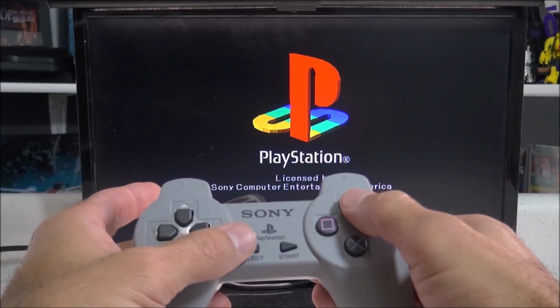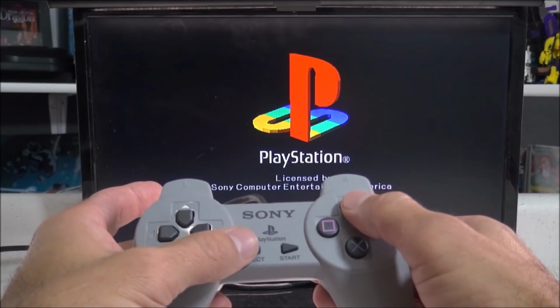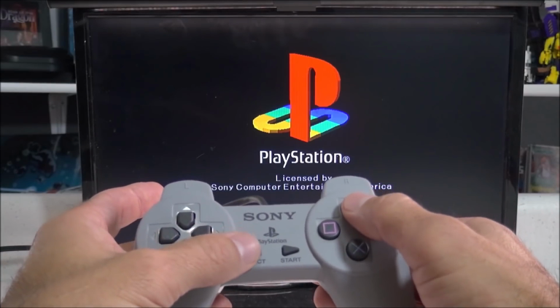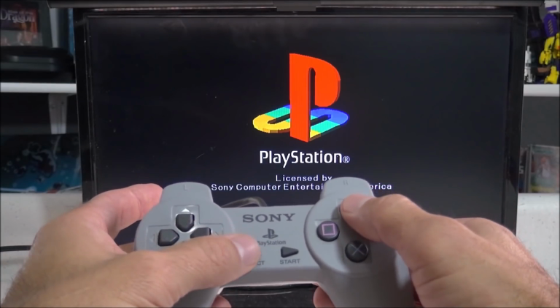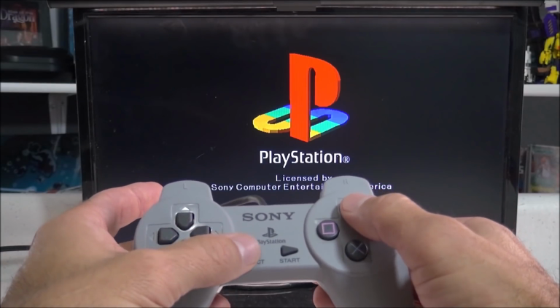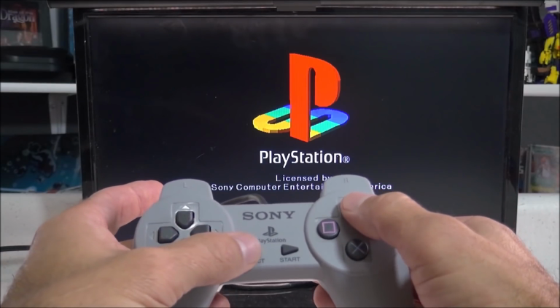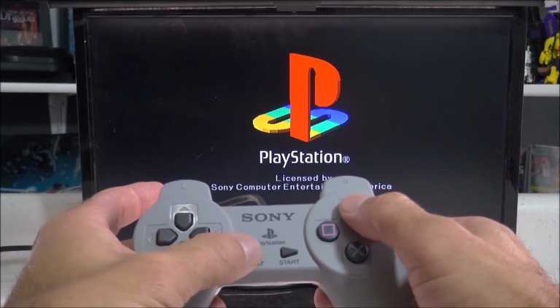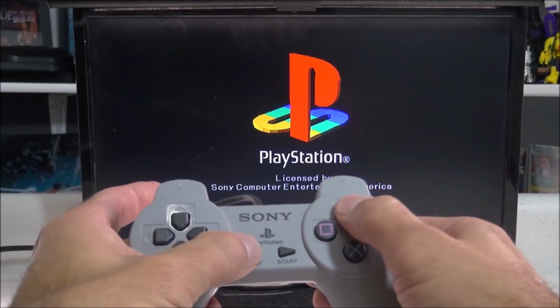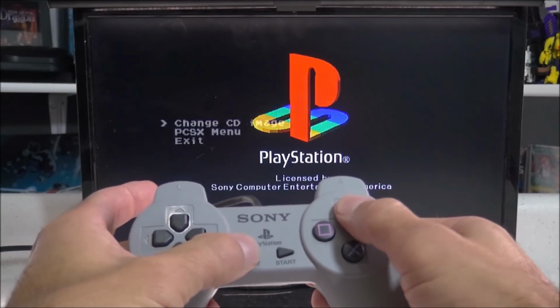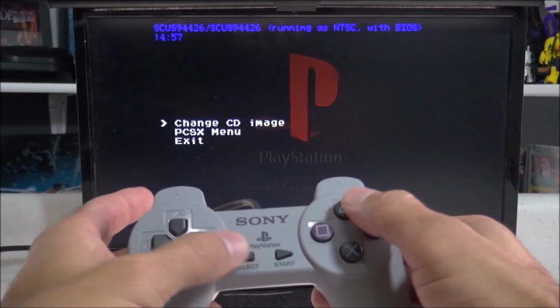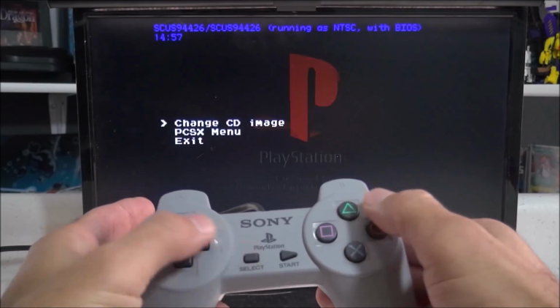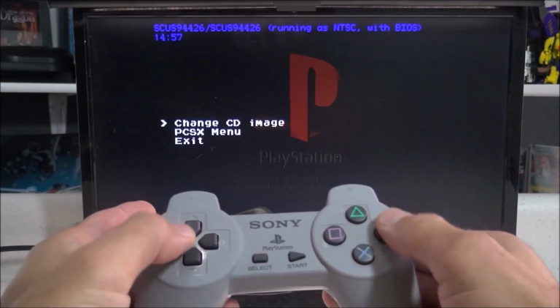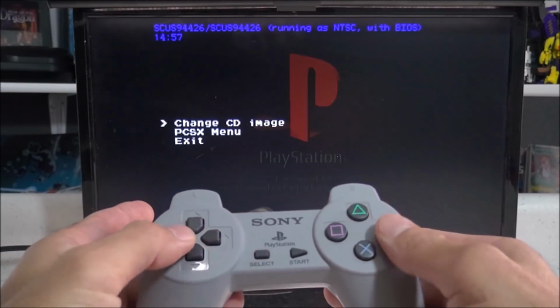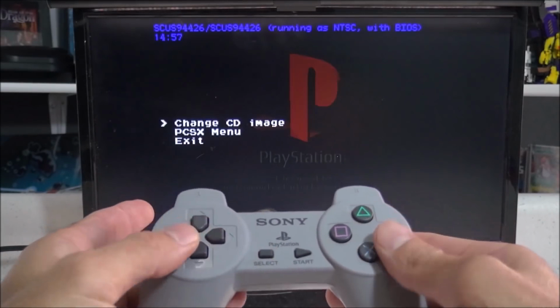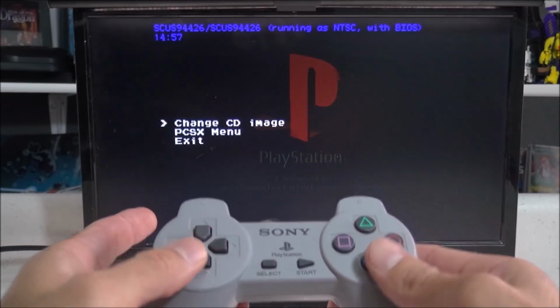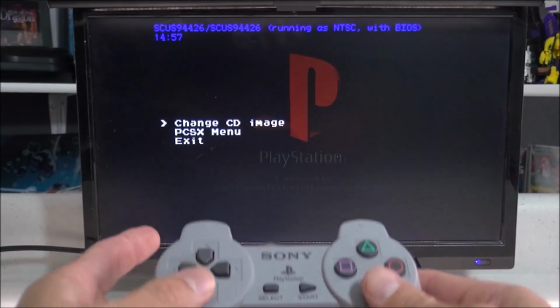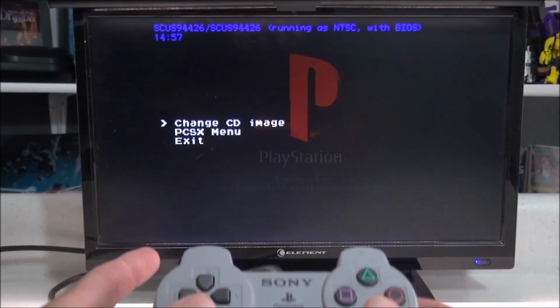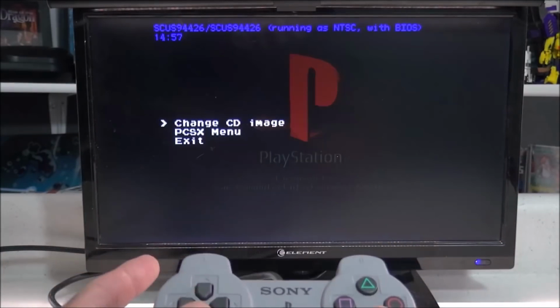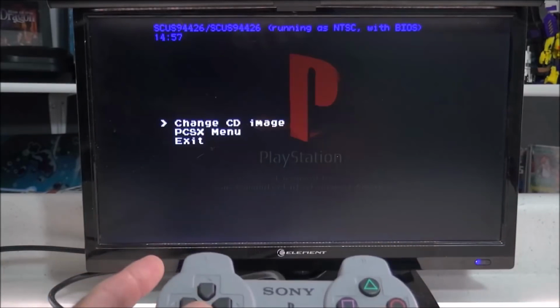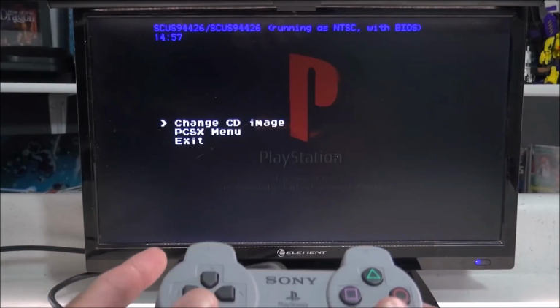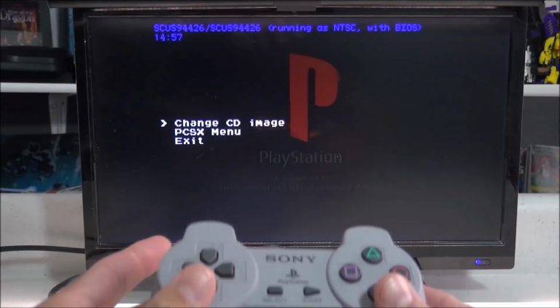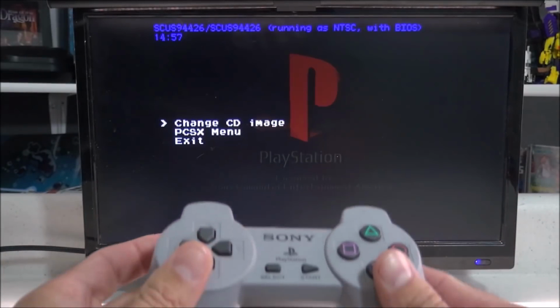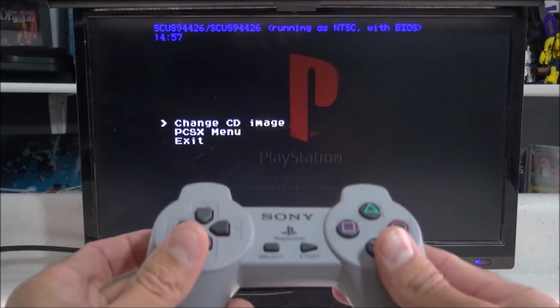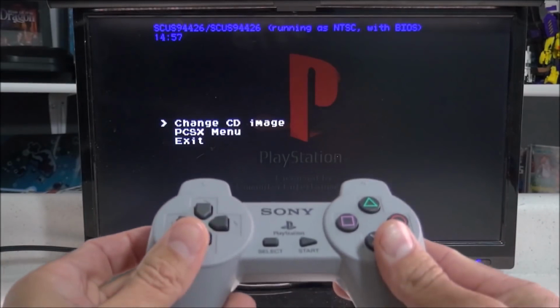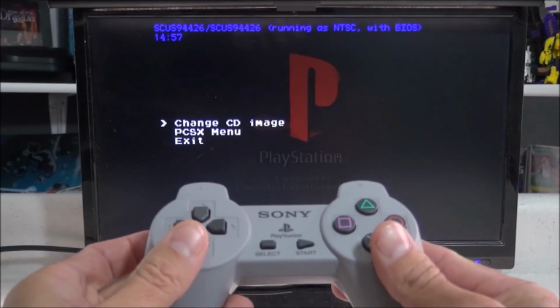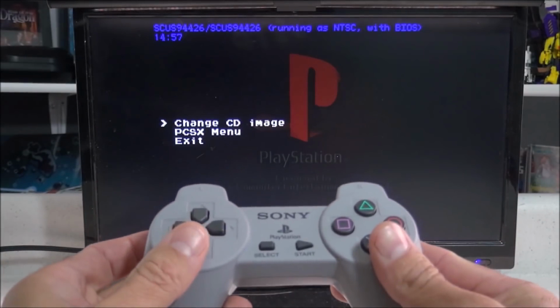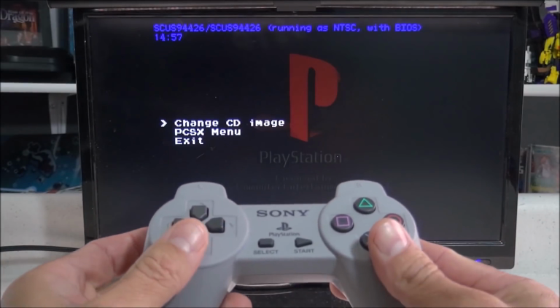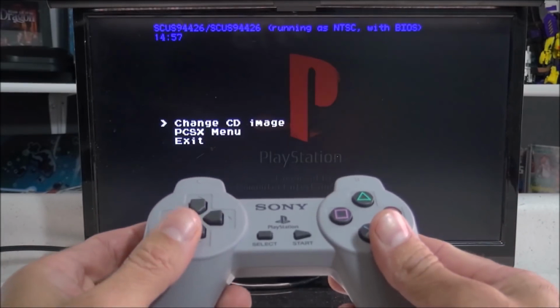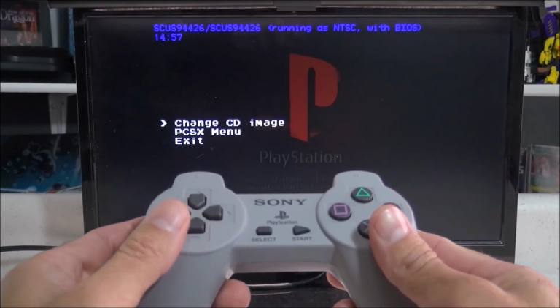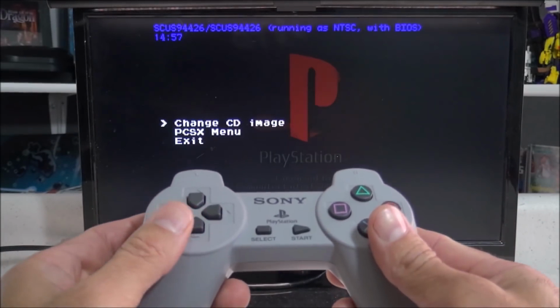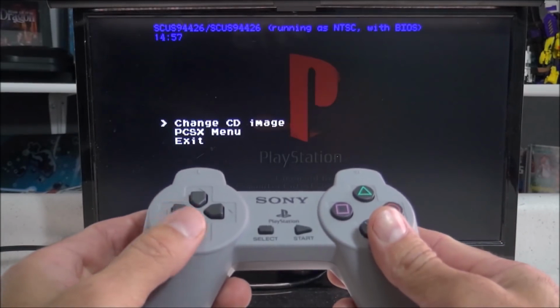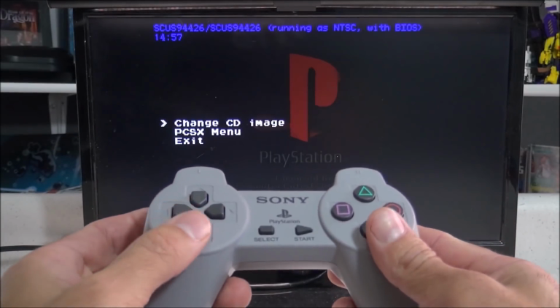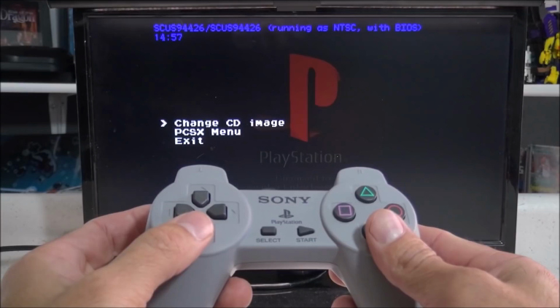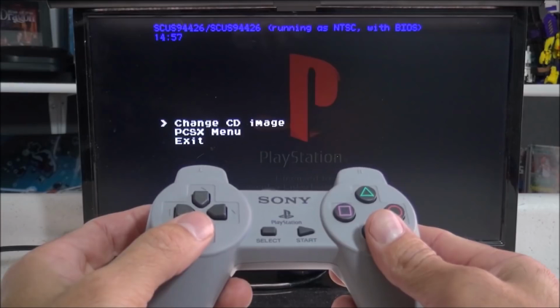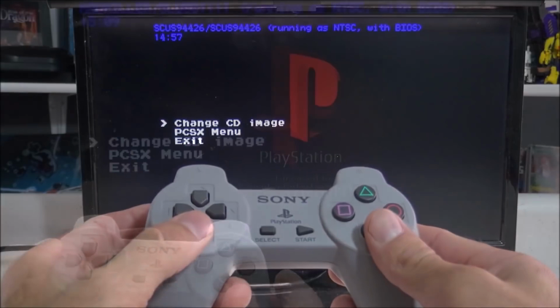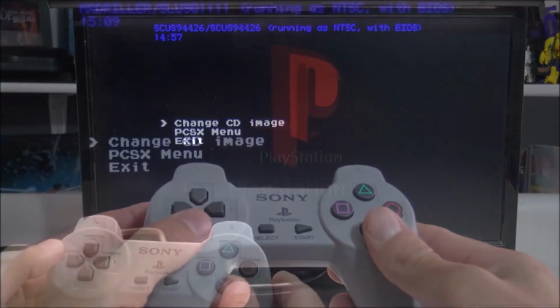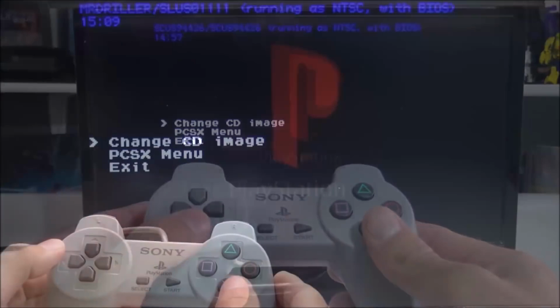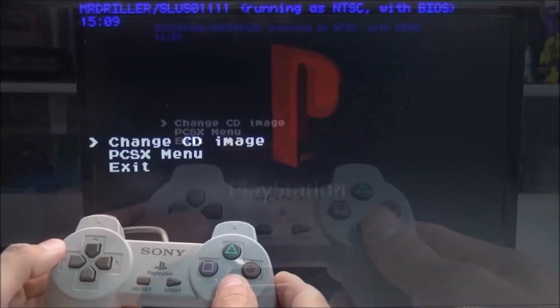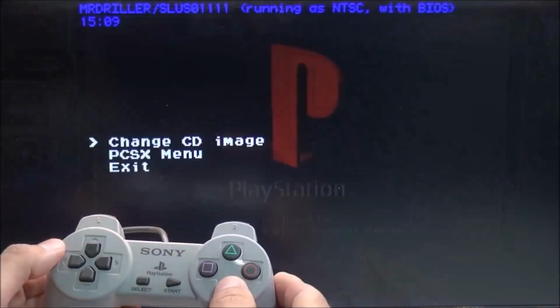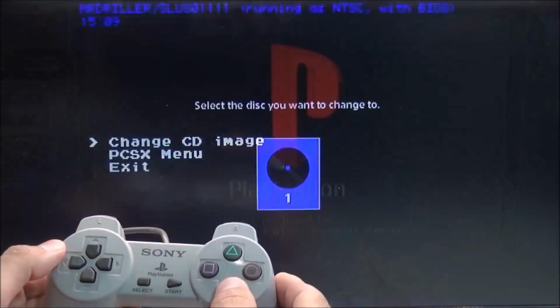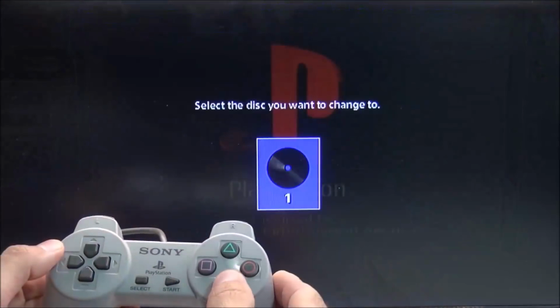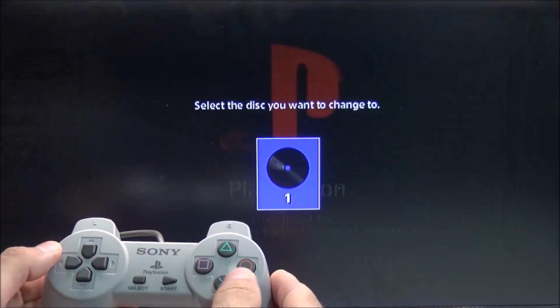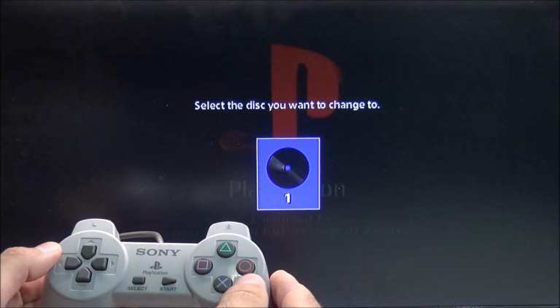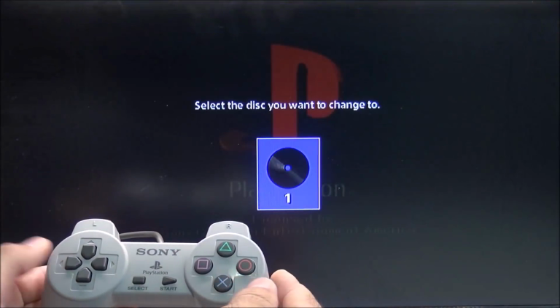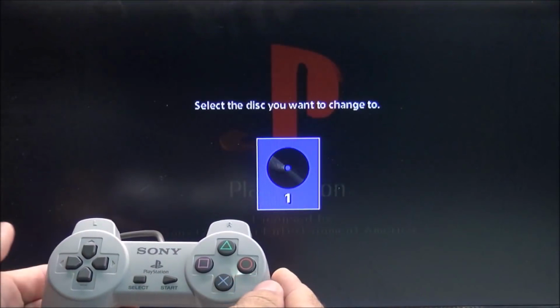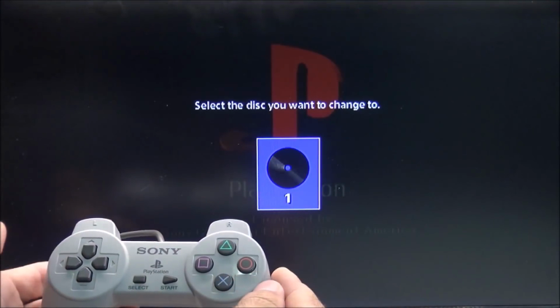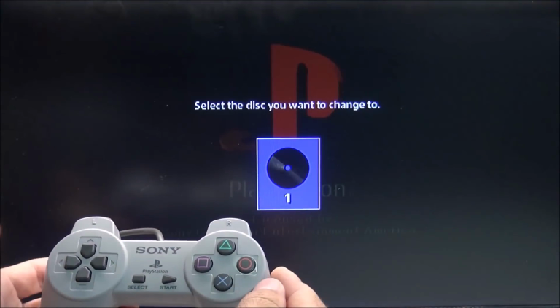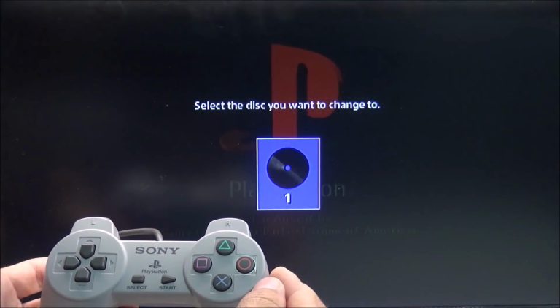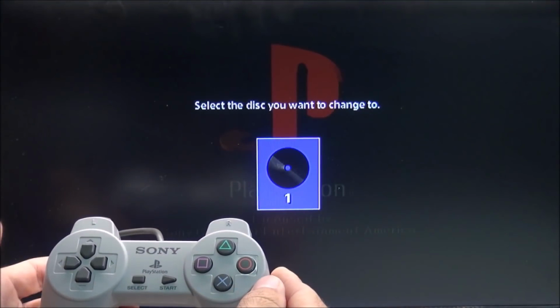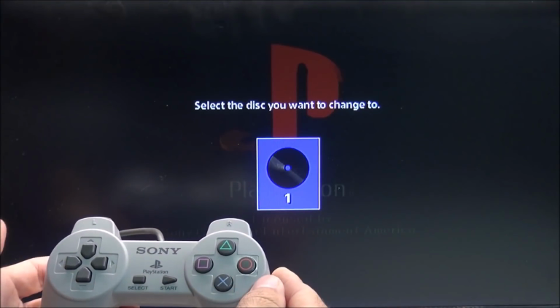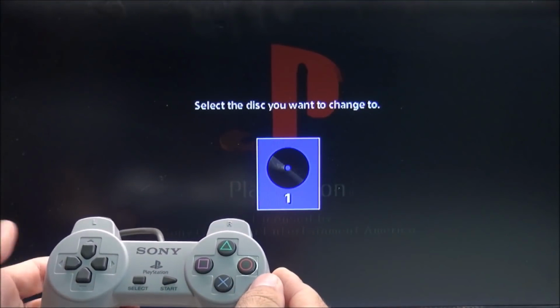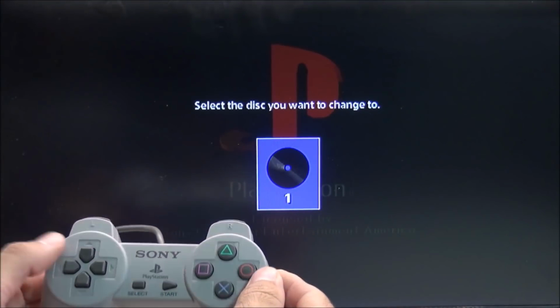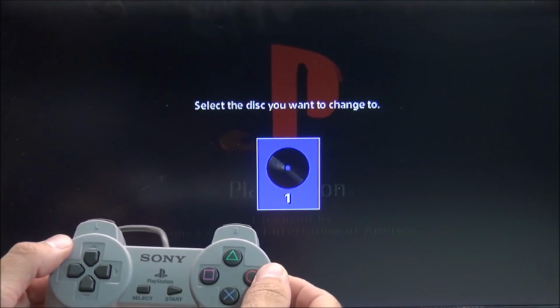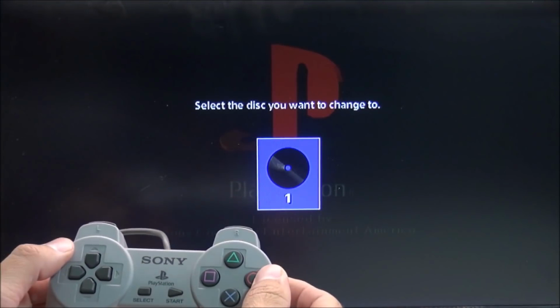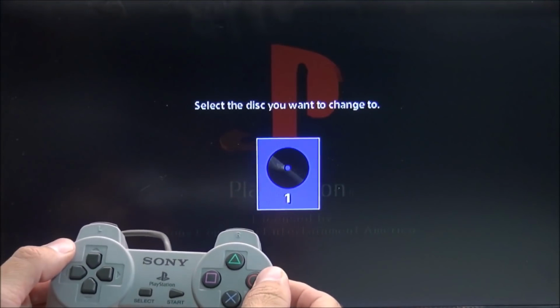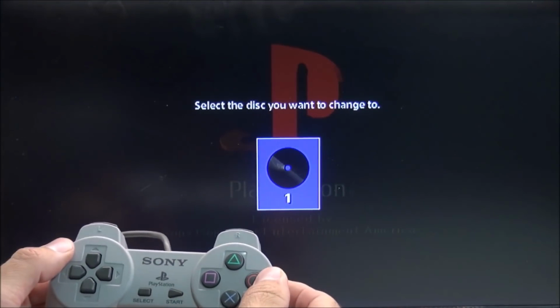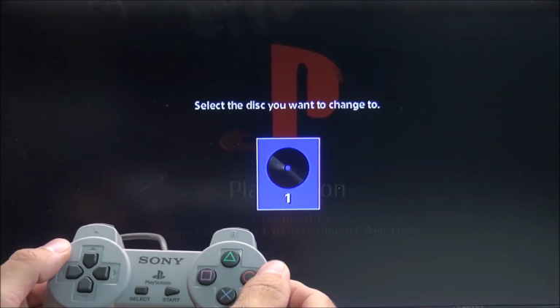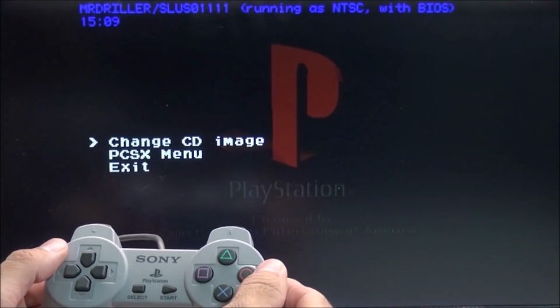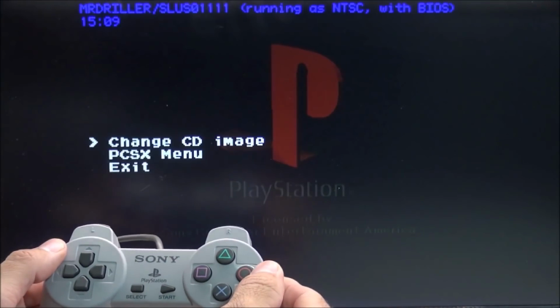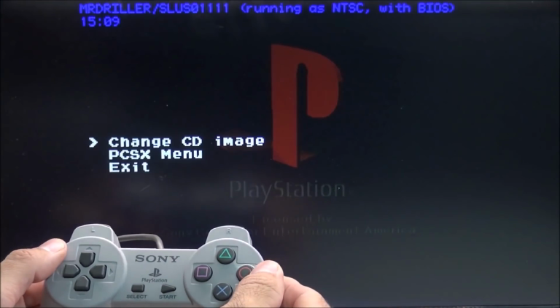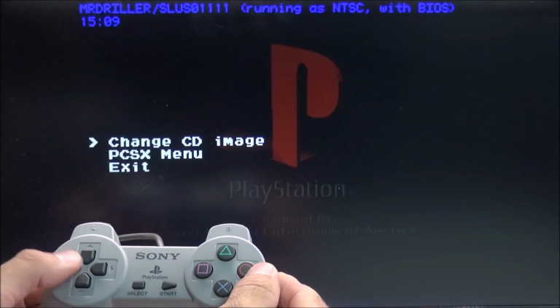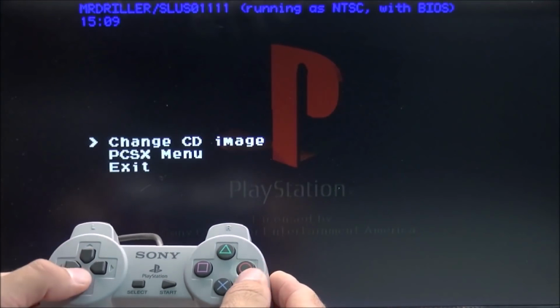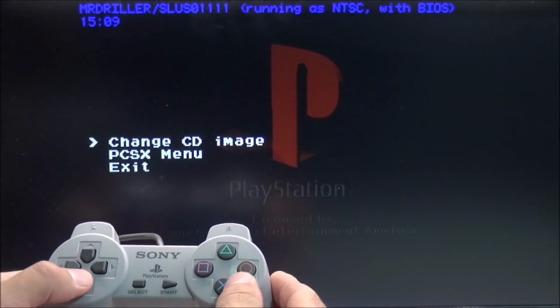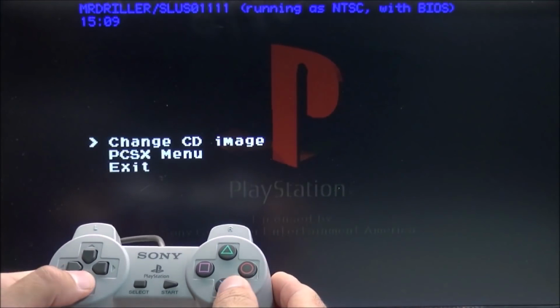As soon as I load the game, I can go ahead and access the Emulator Settings menu, and I can do that by pushing Select and Triangle at the same time.